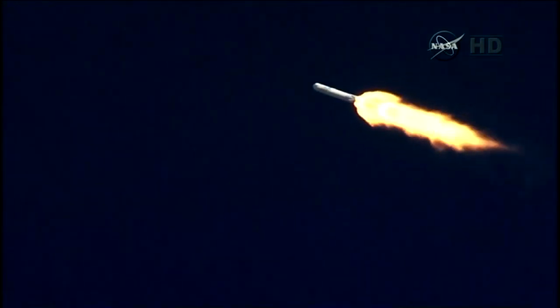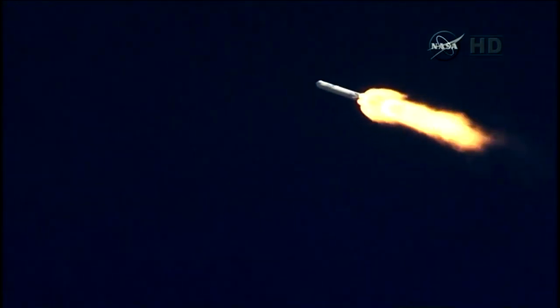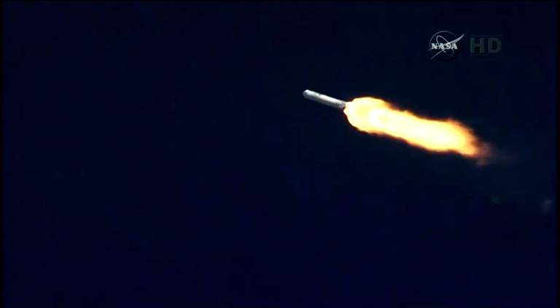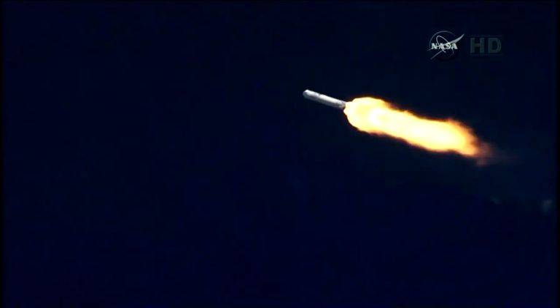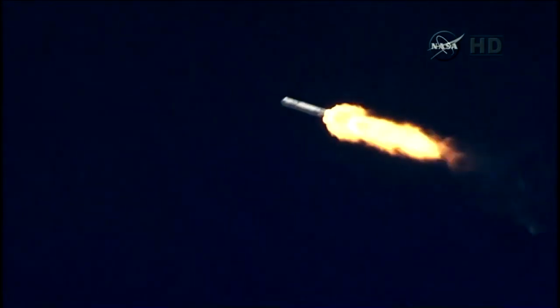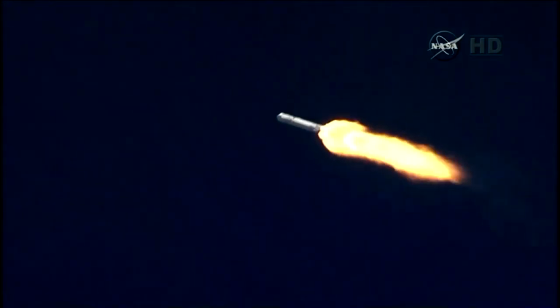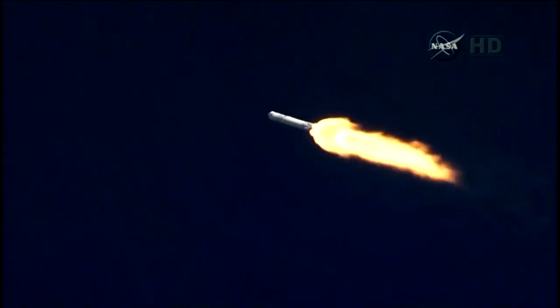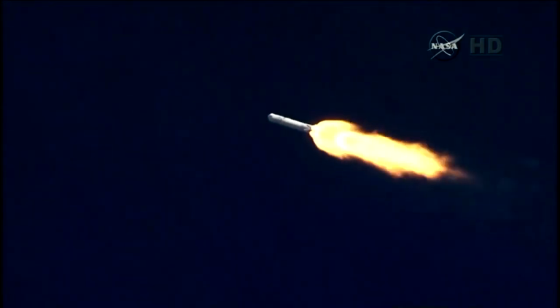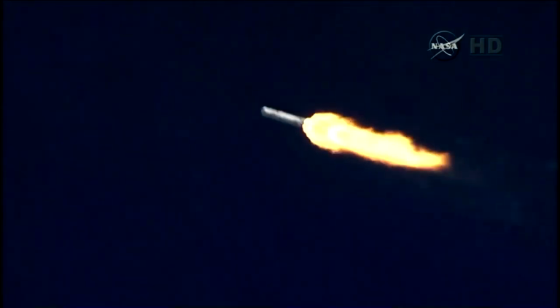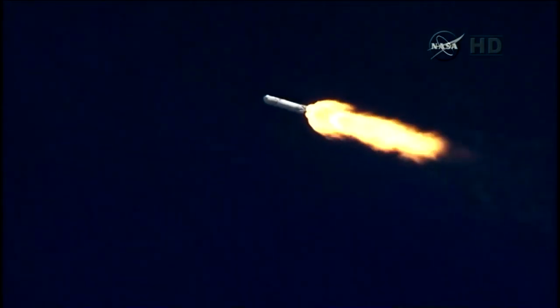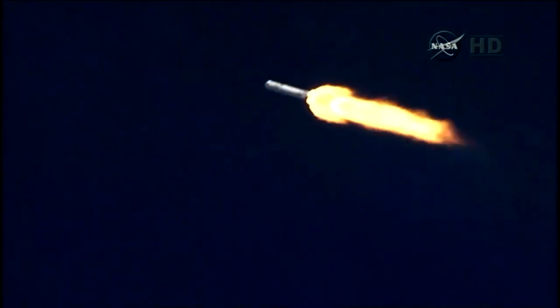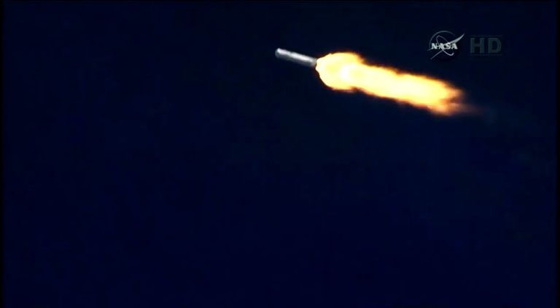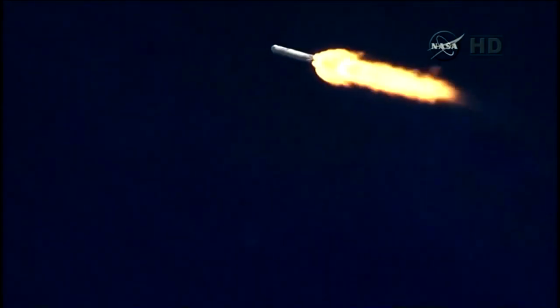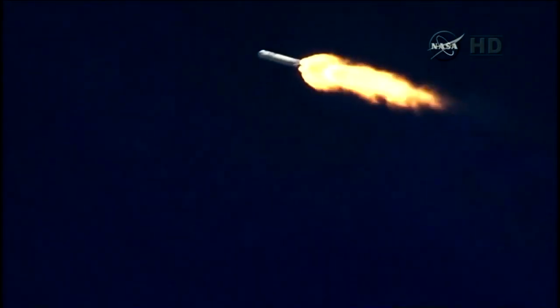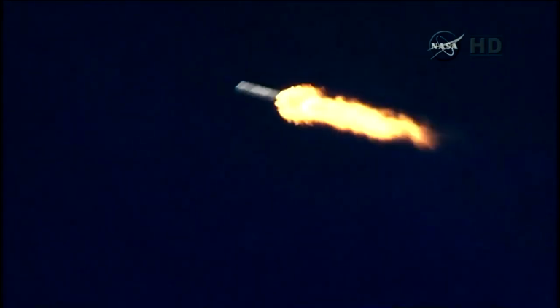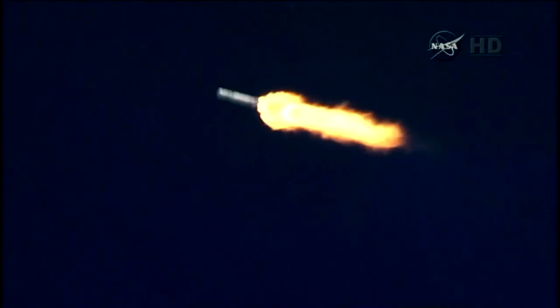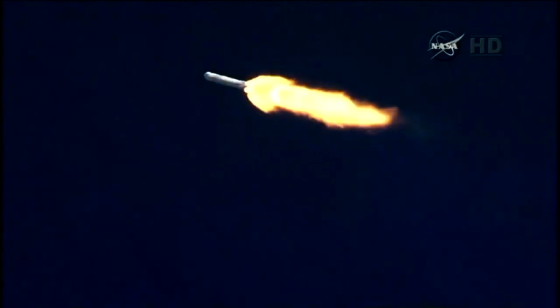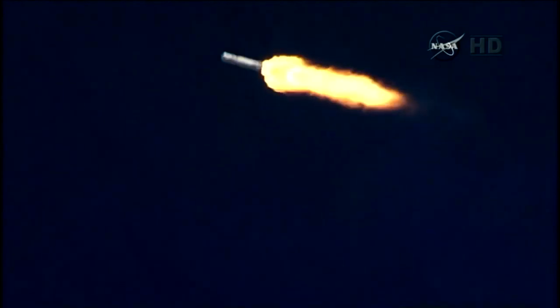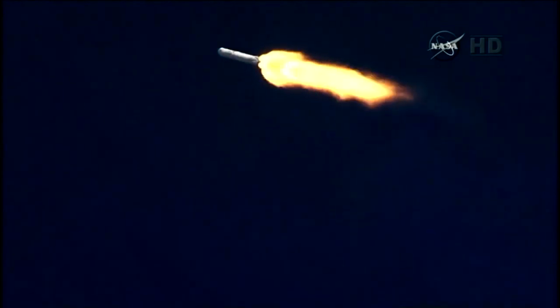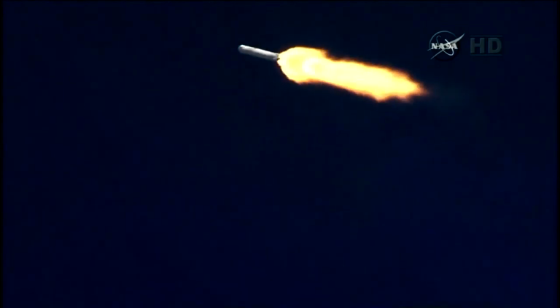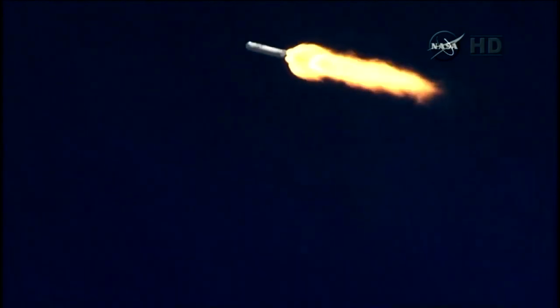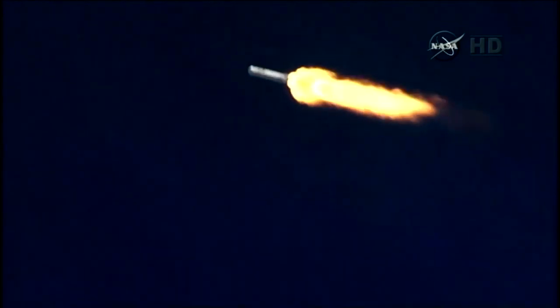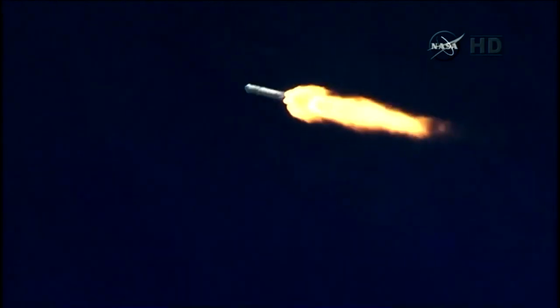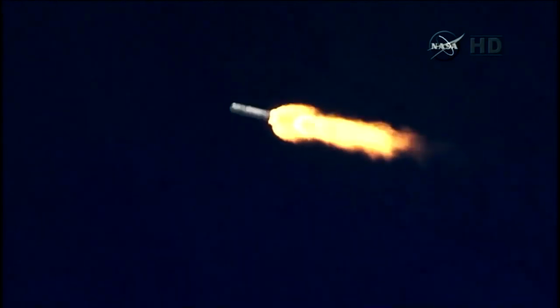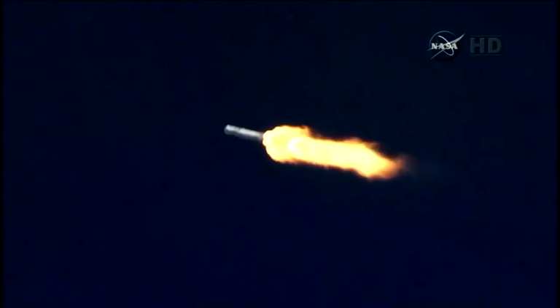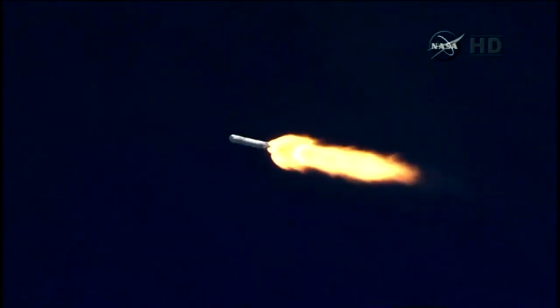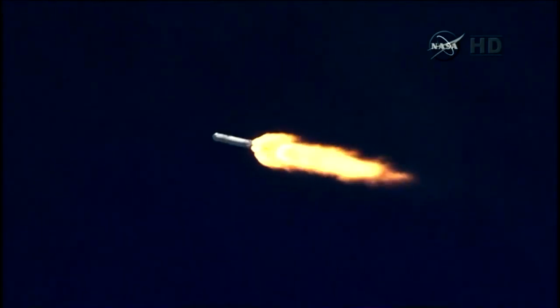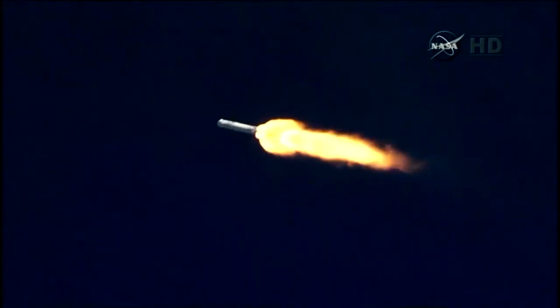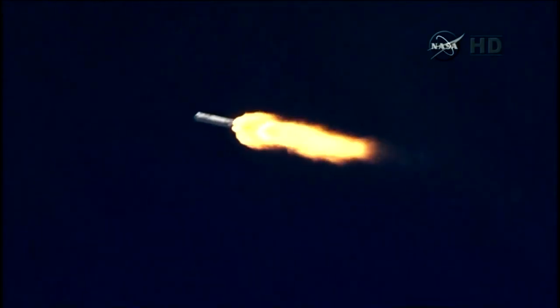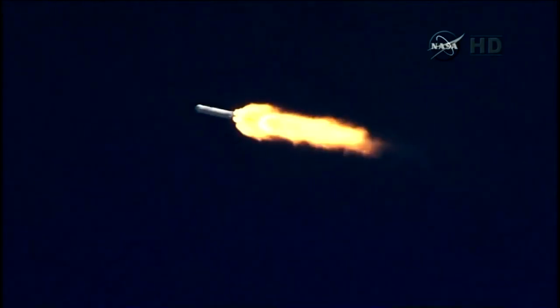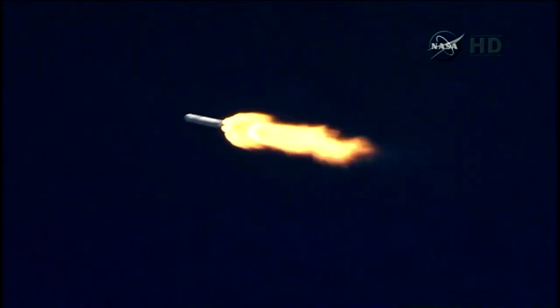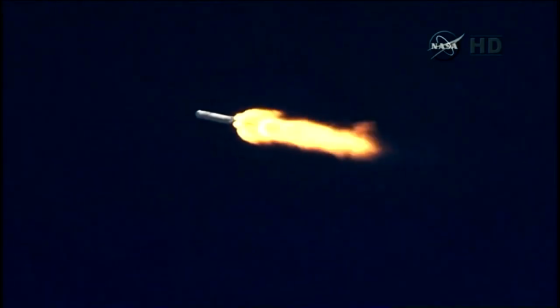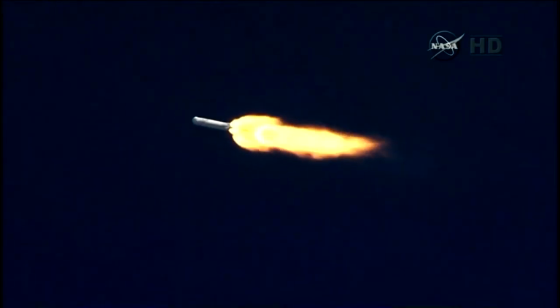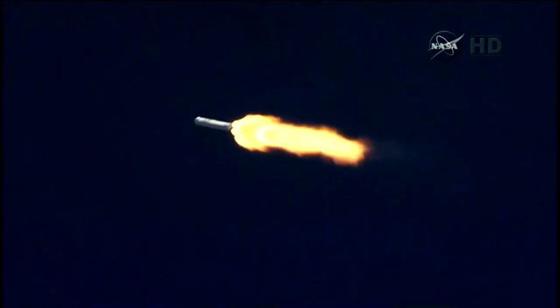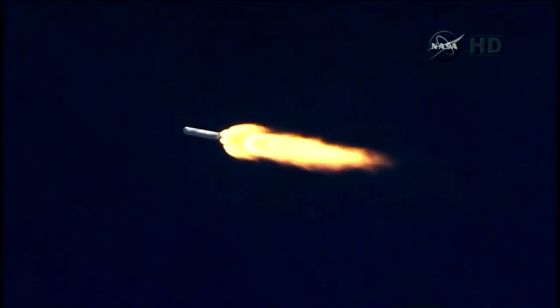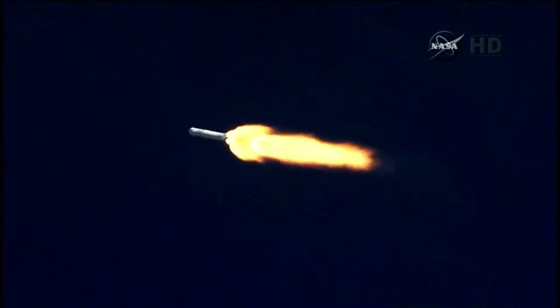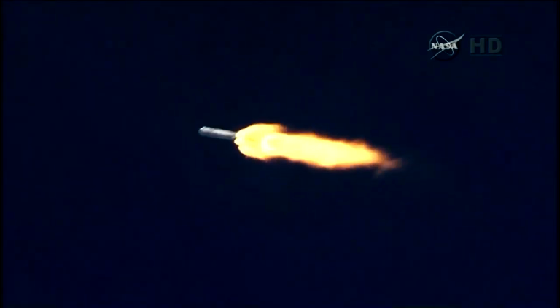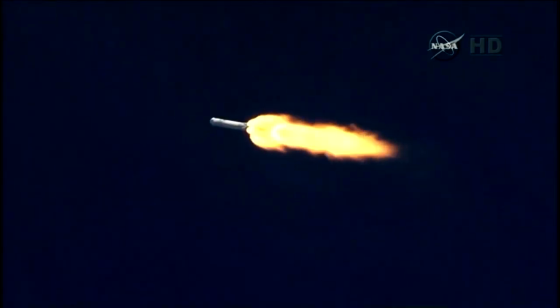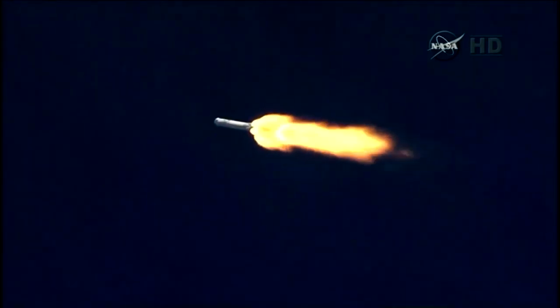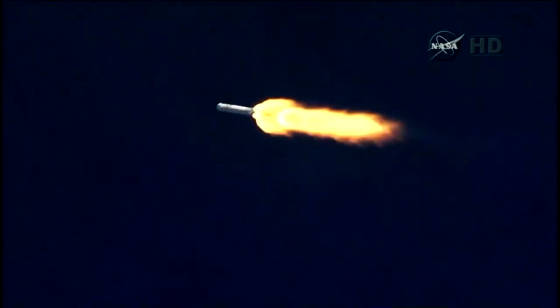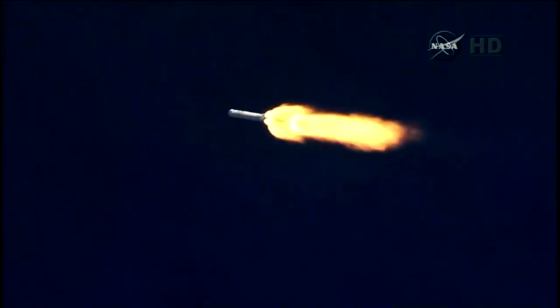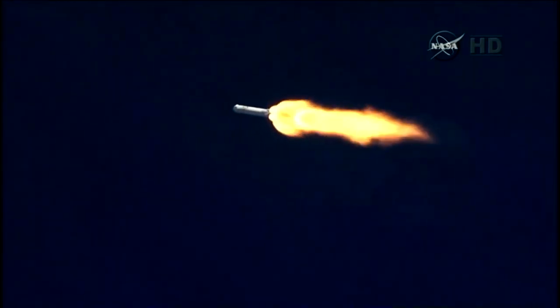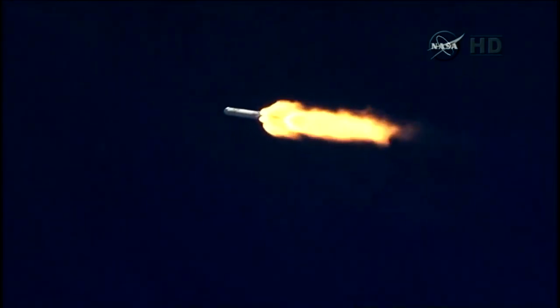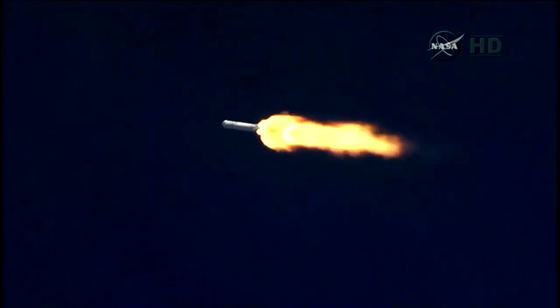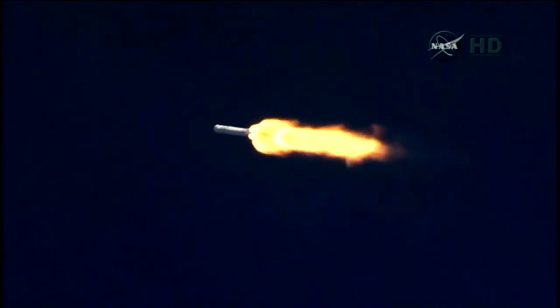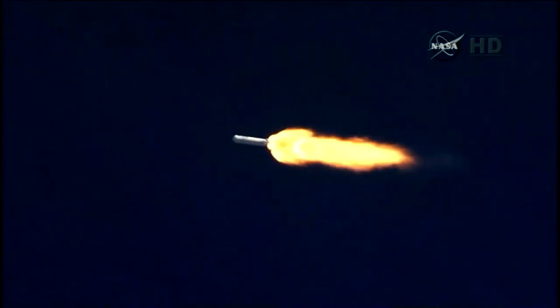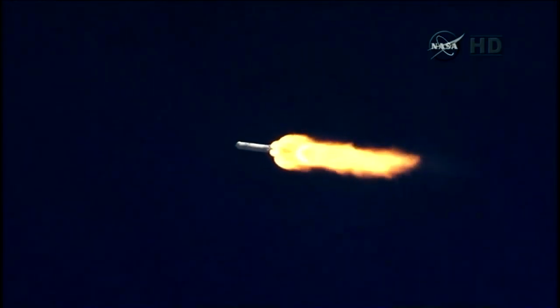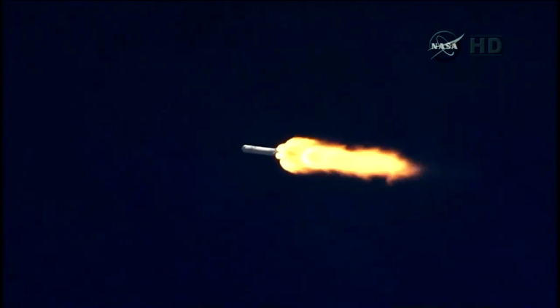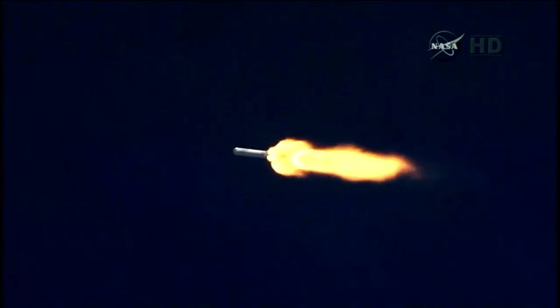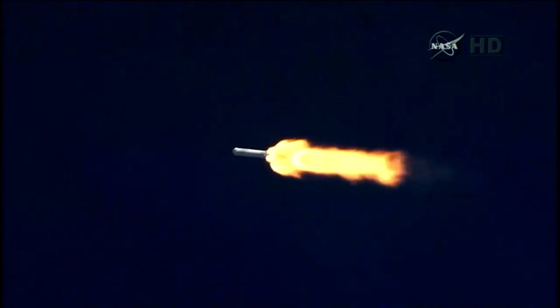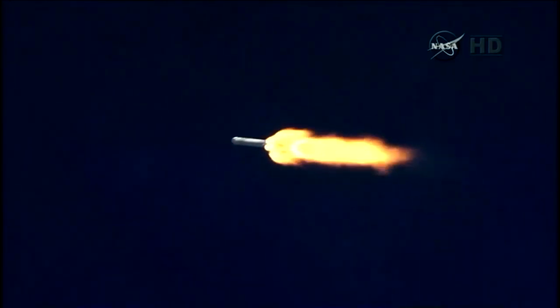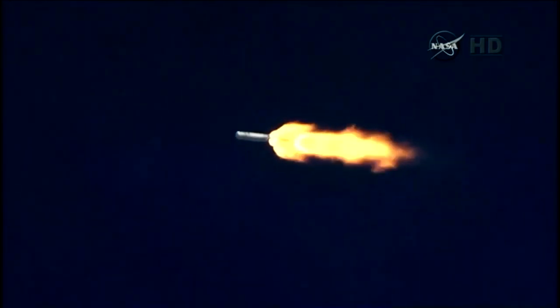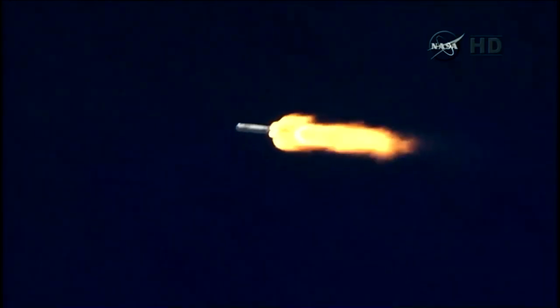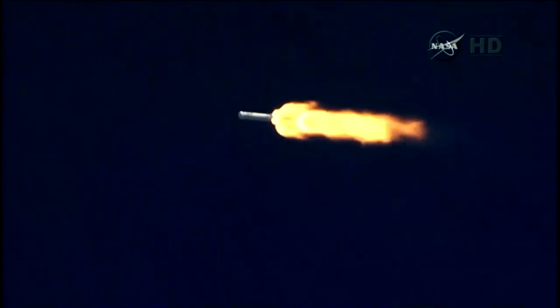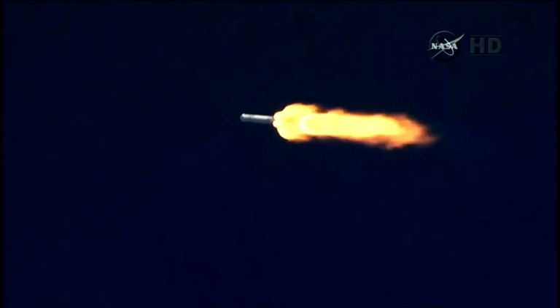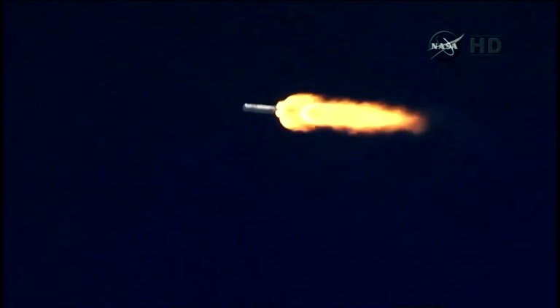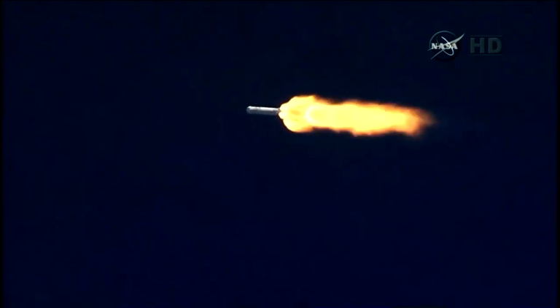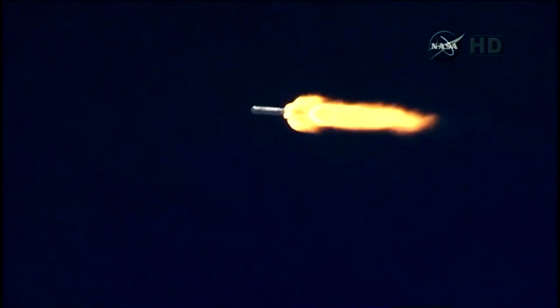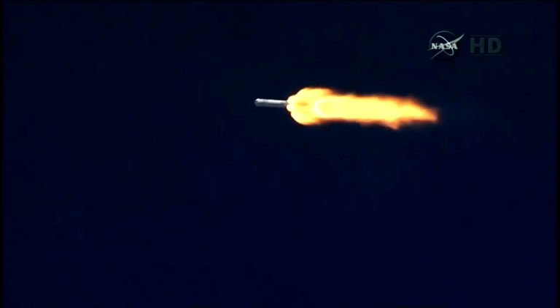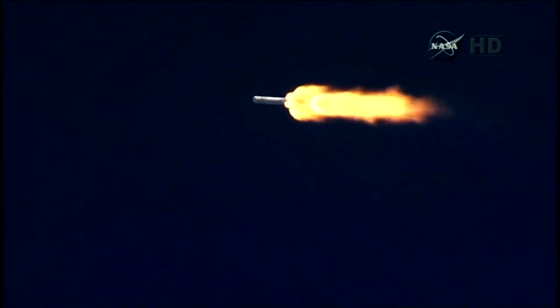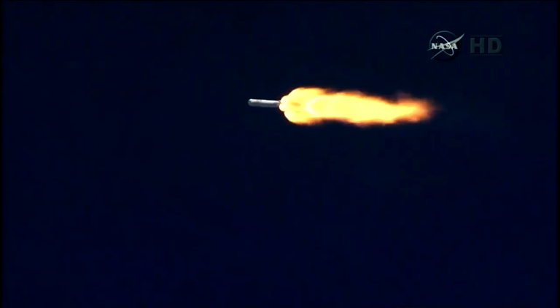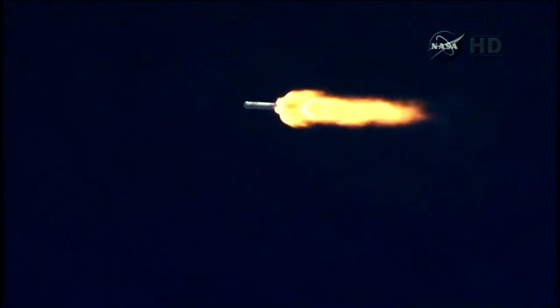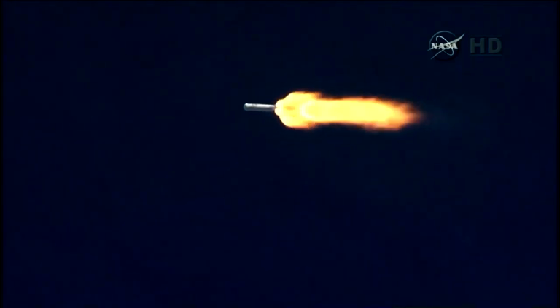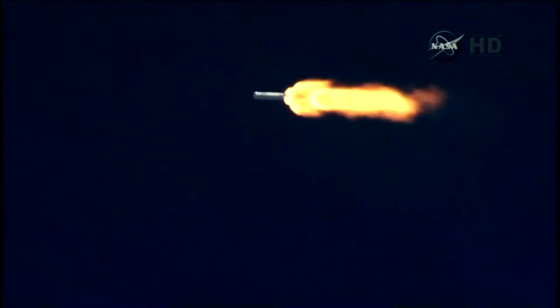The next major milestone: first stage engine shutdown, about two minutes and thirty-eight seconds into flight.